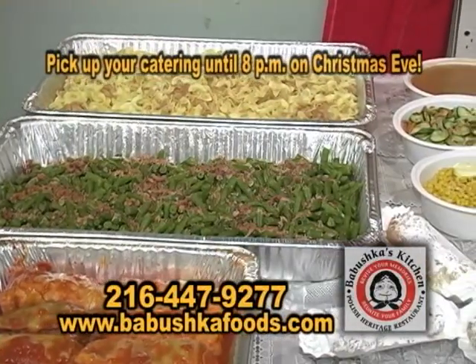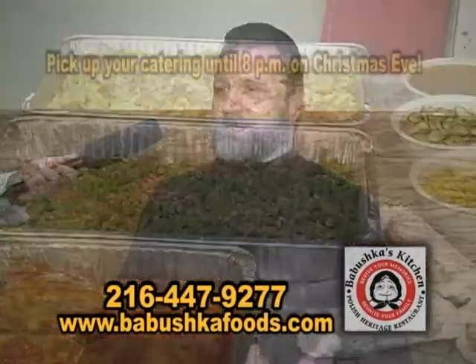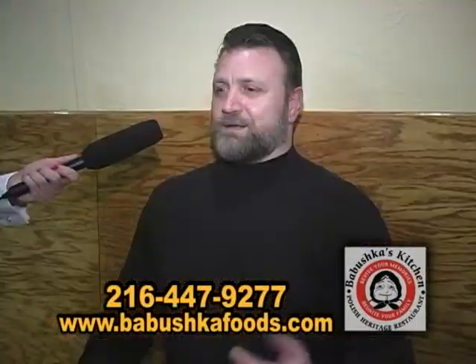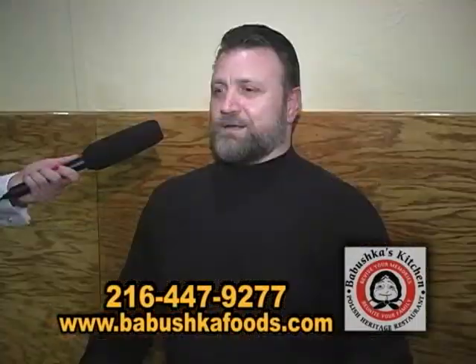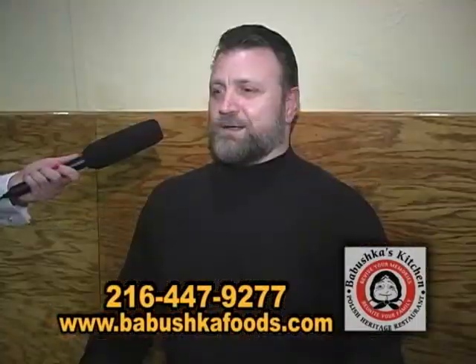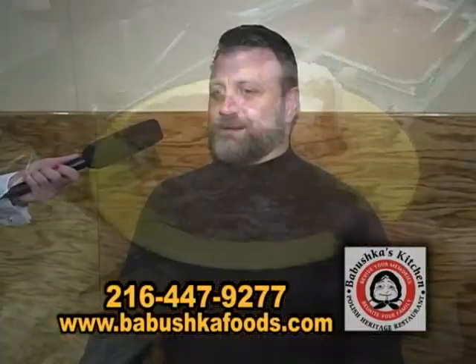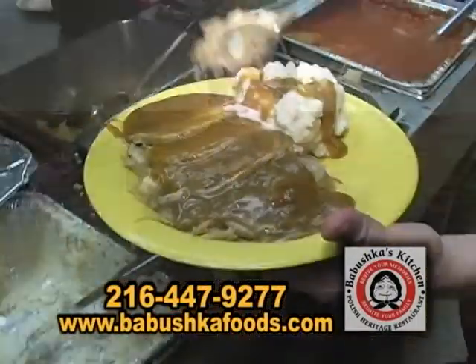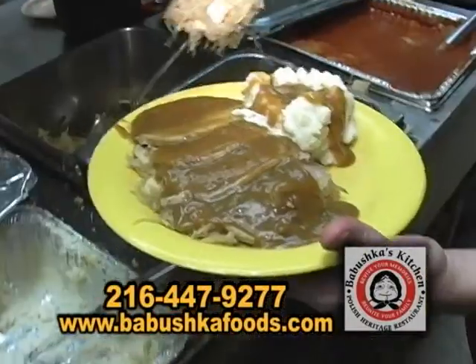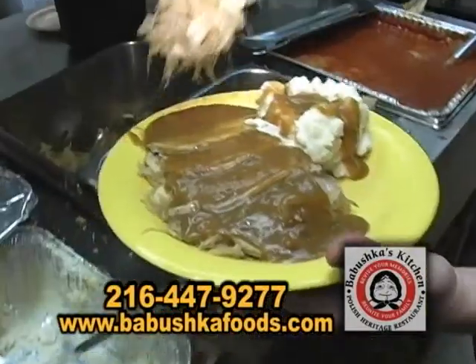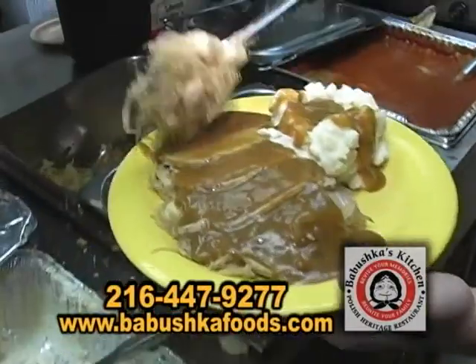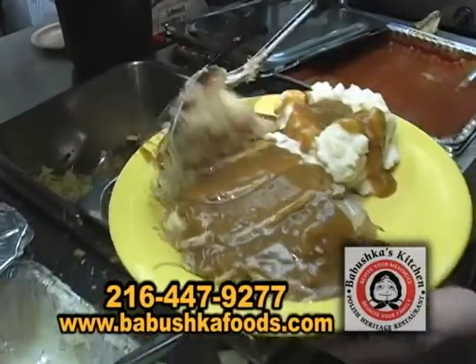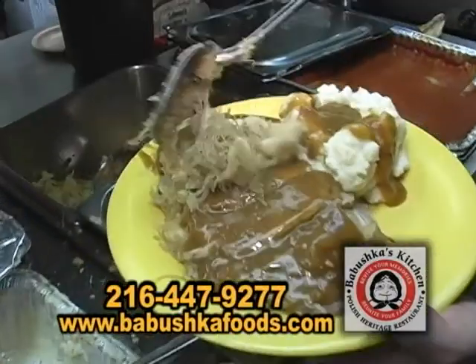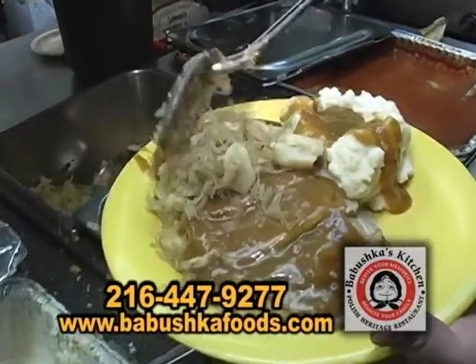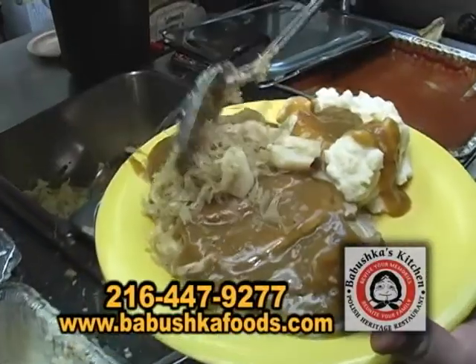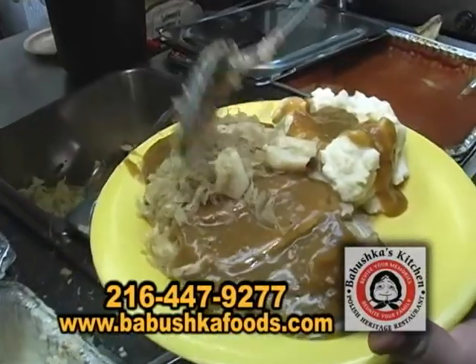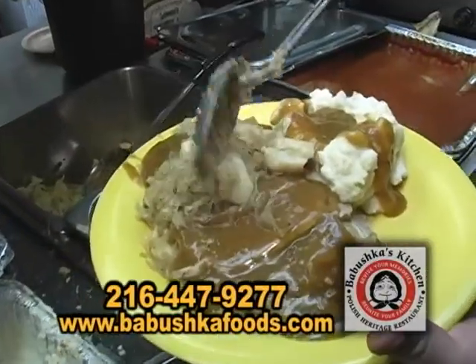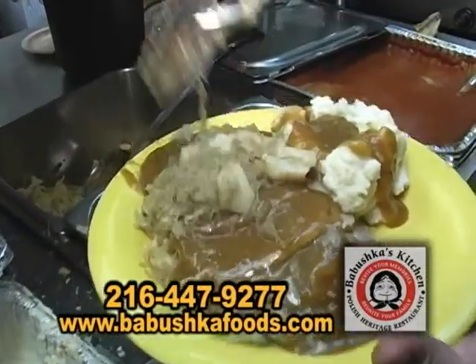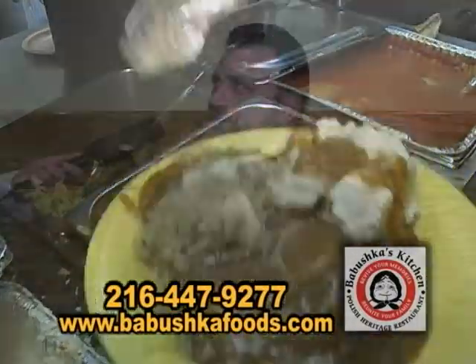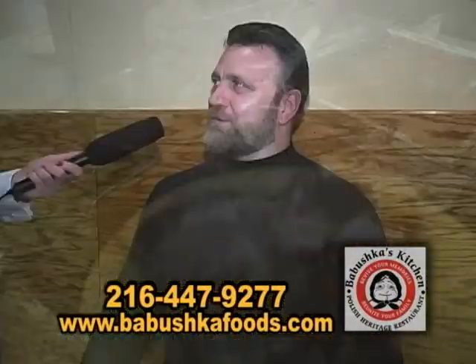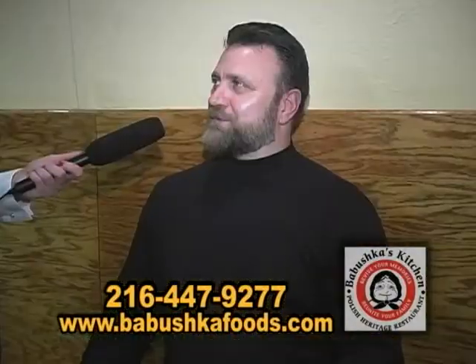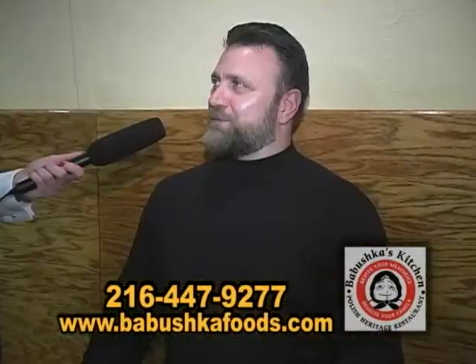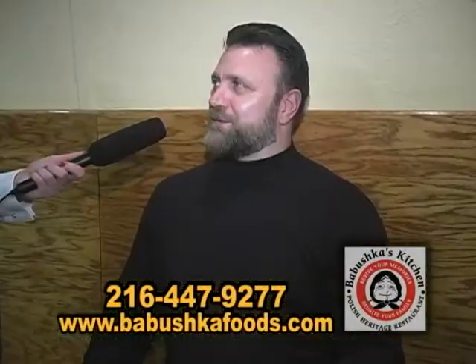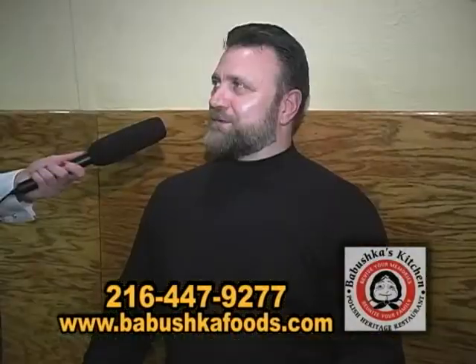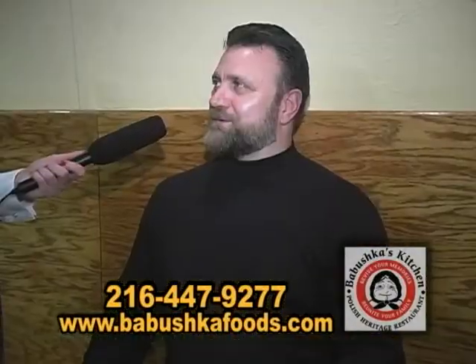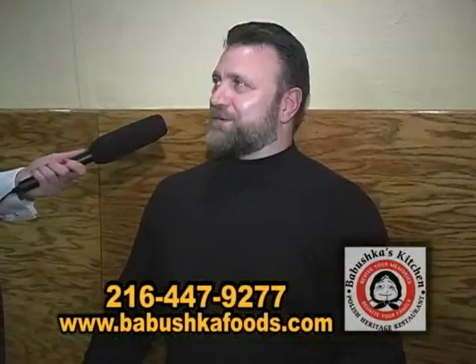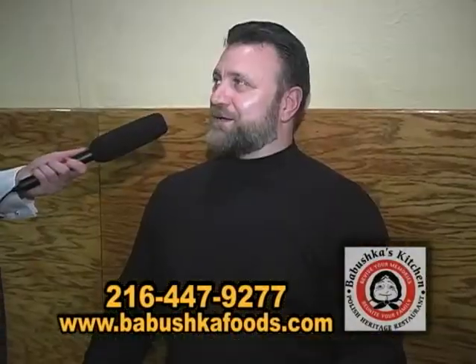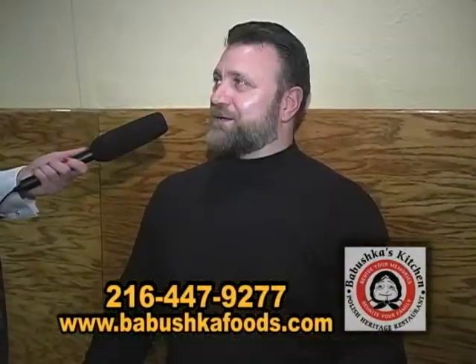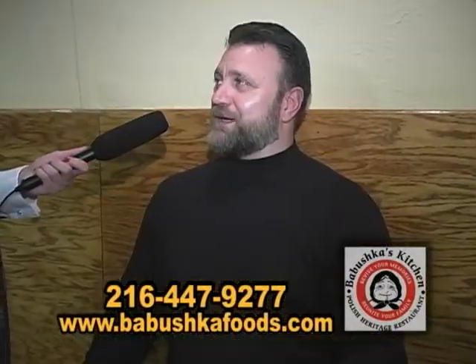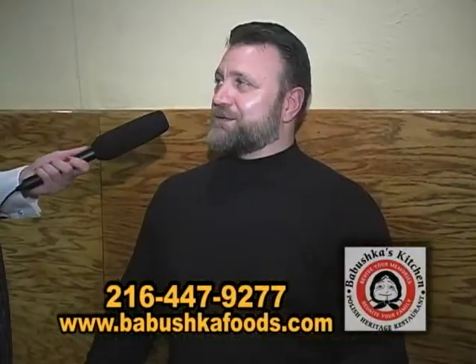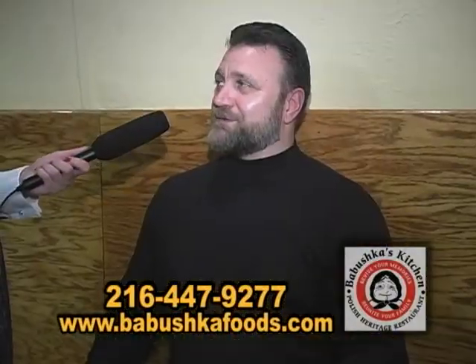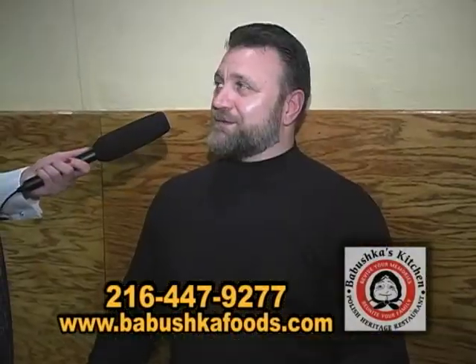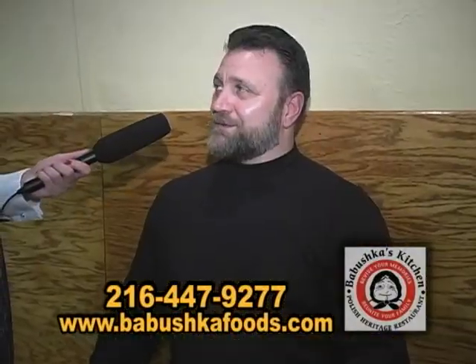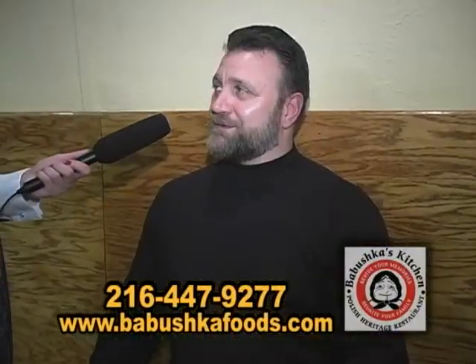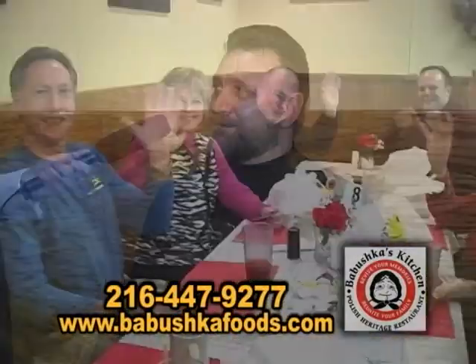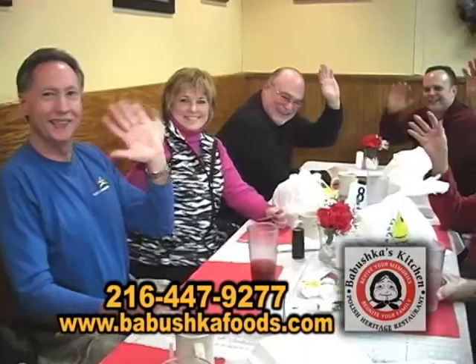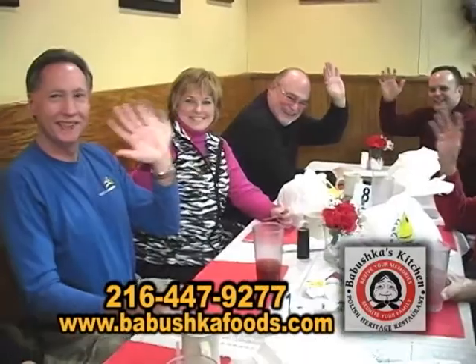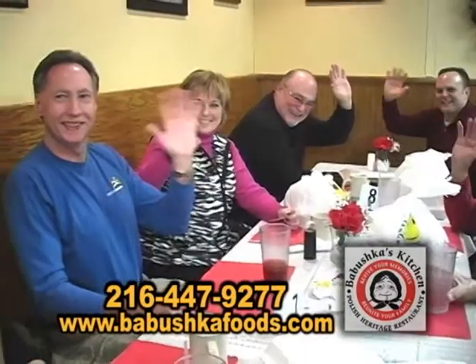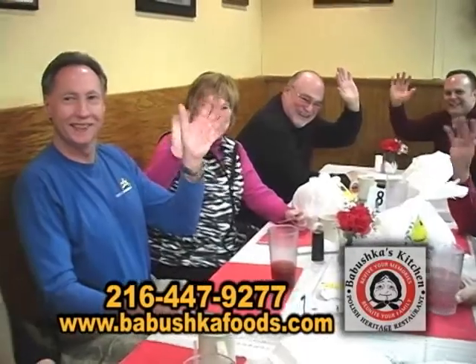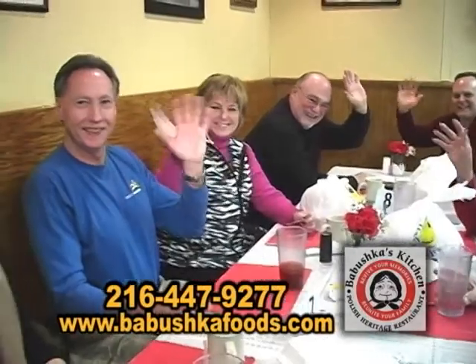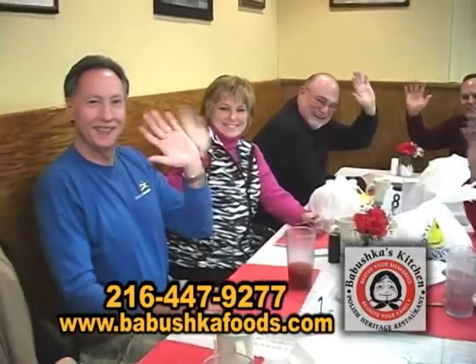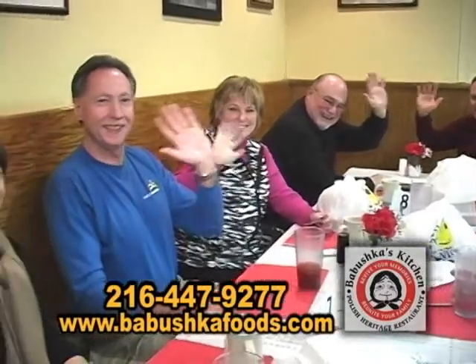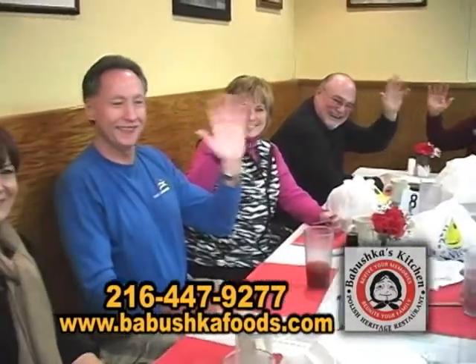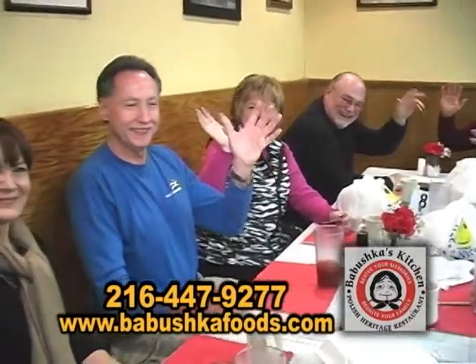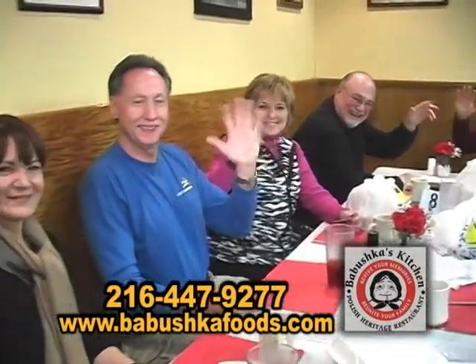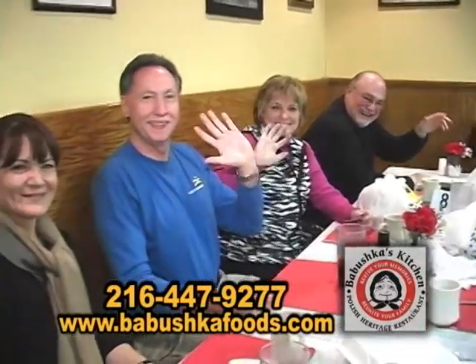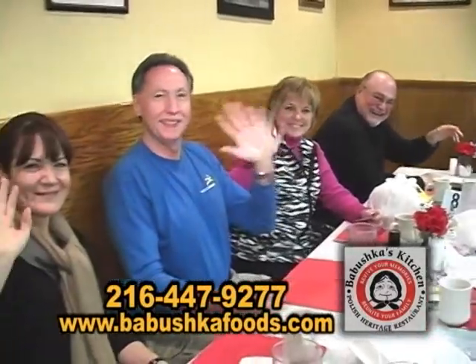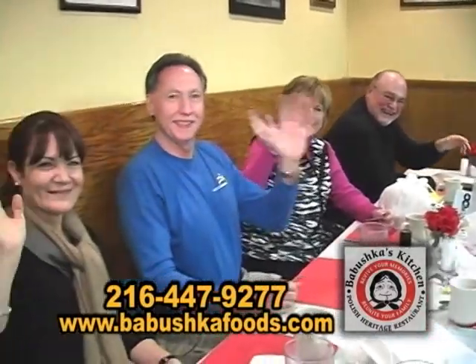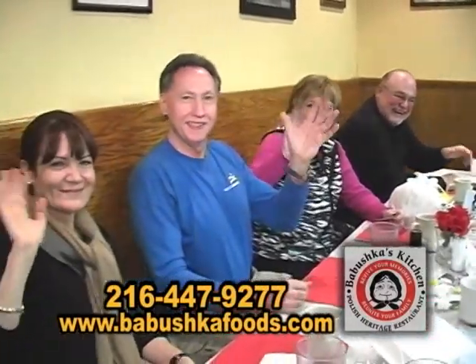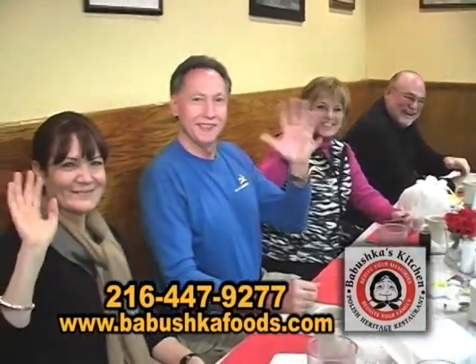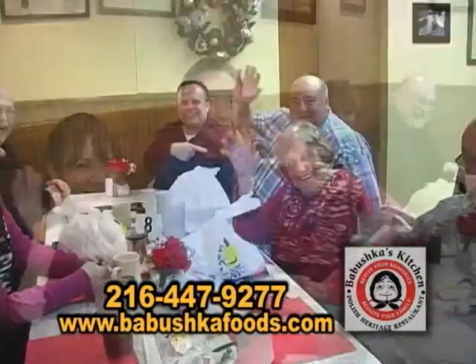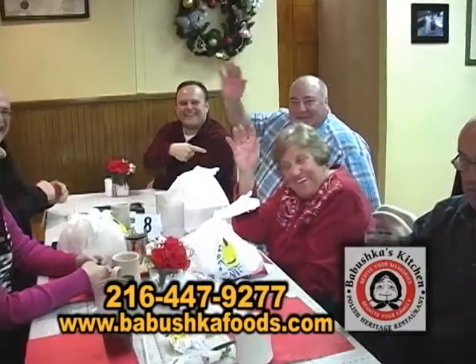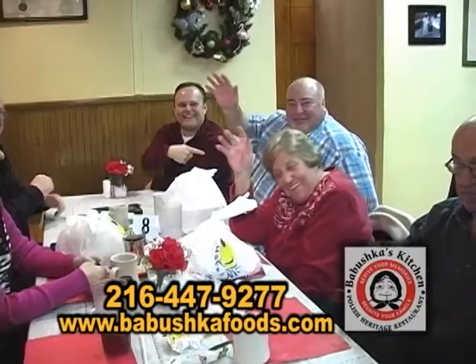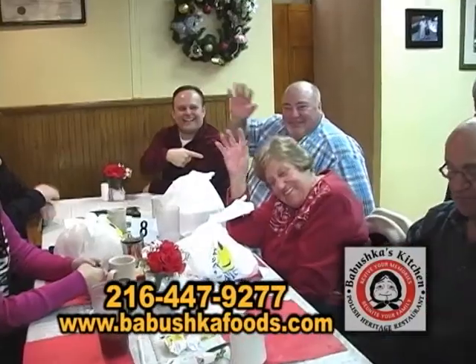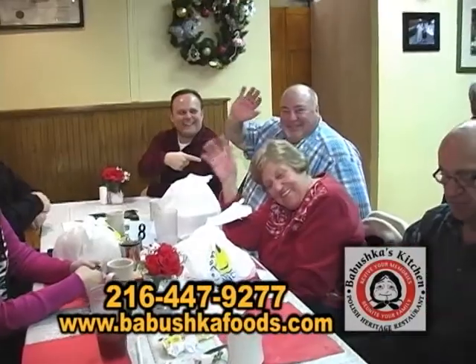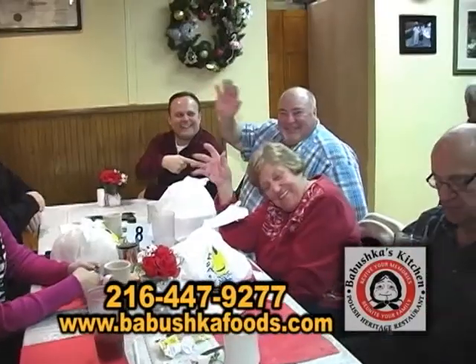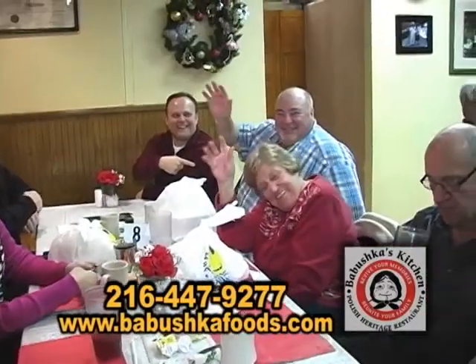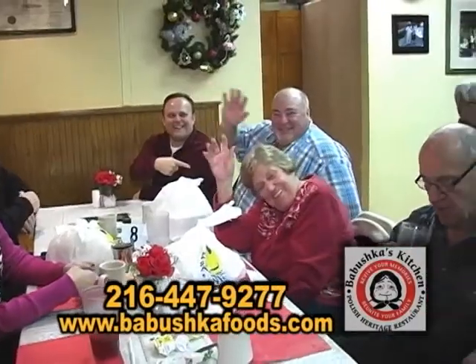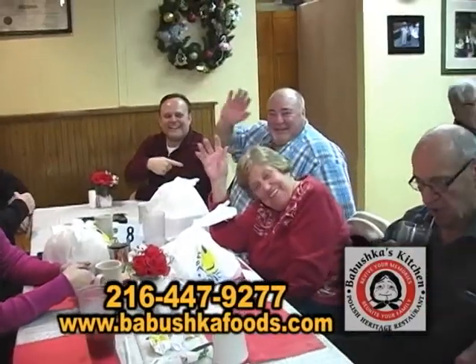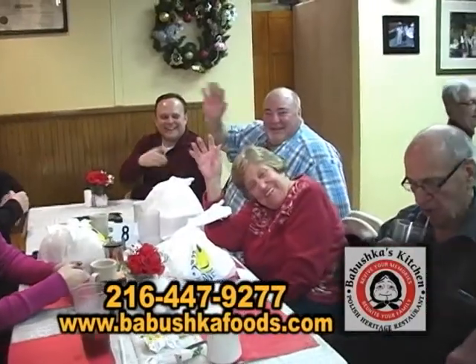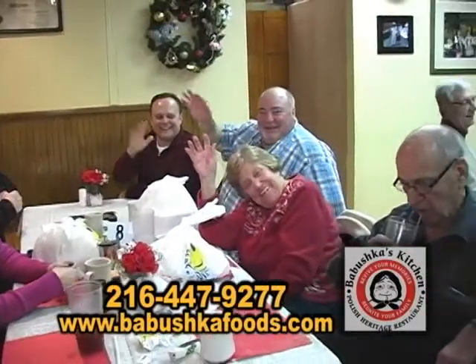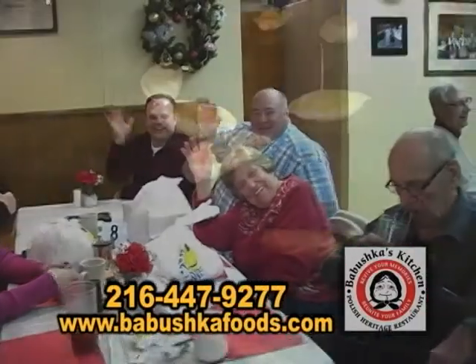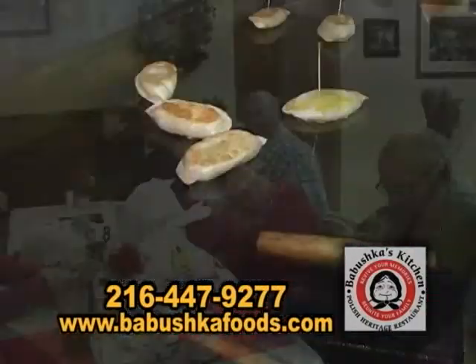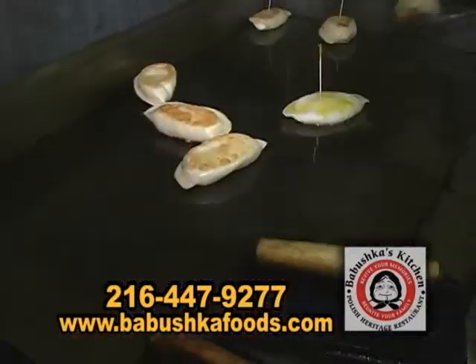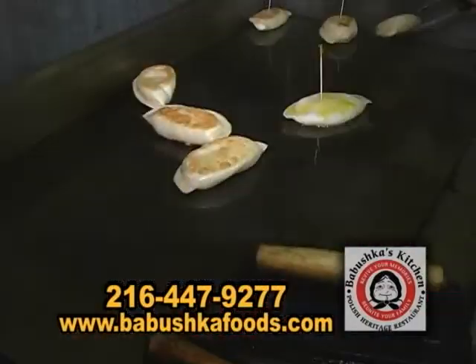I had pork today. Roast pork is fantastic. Also, for any time, we sell our pierogies to go.